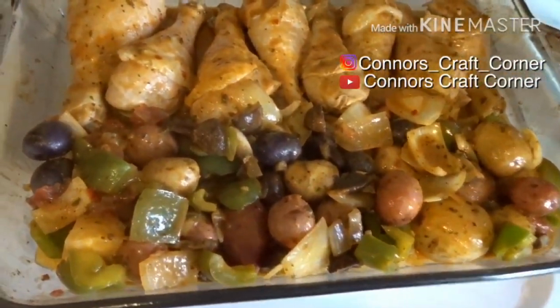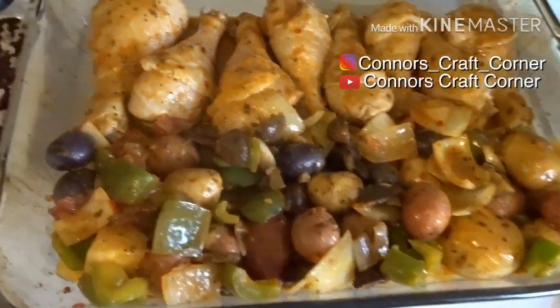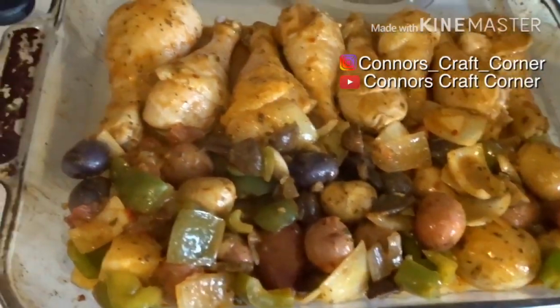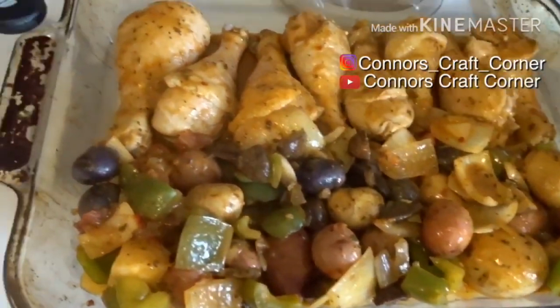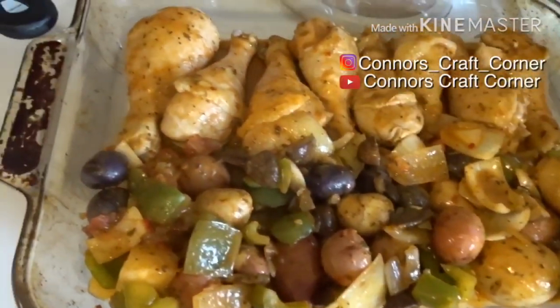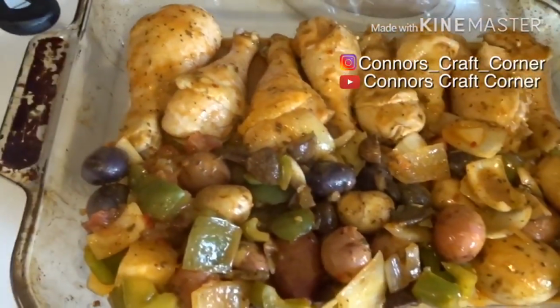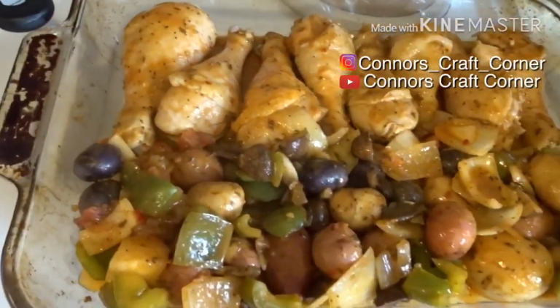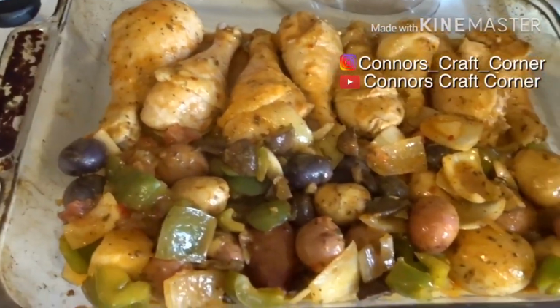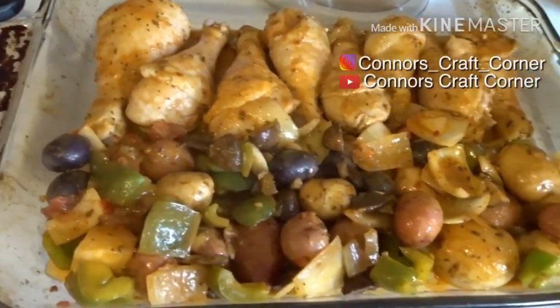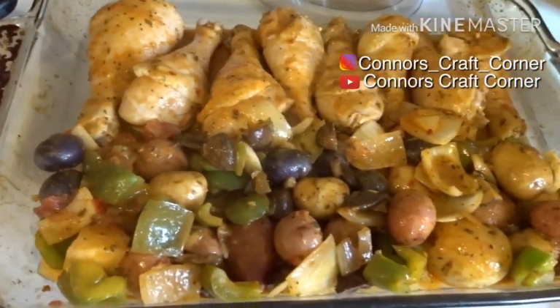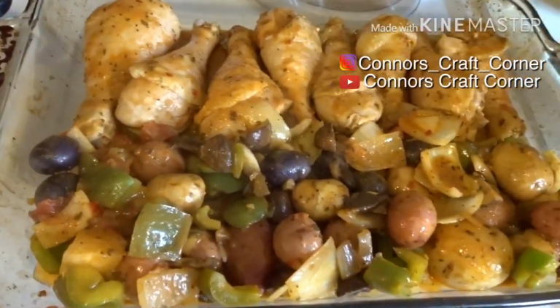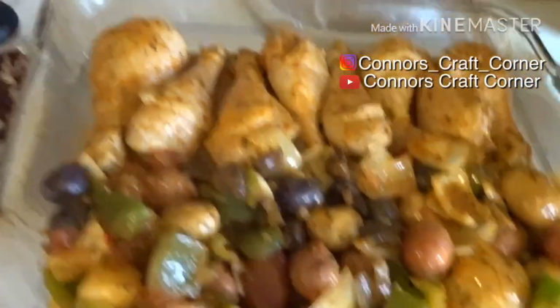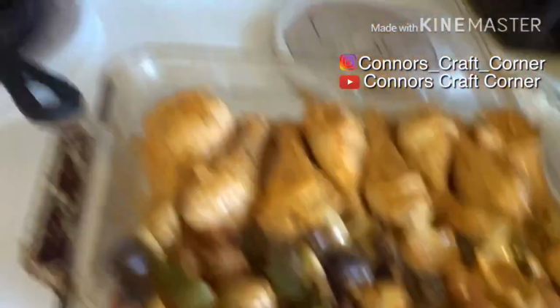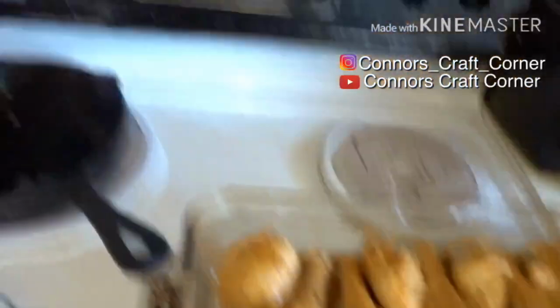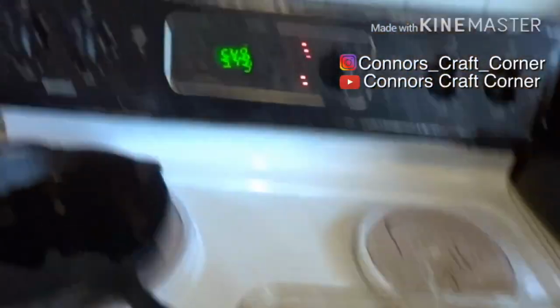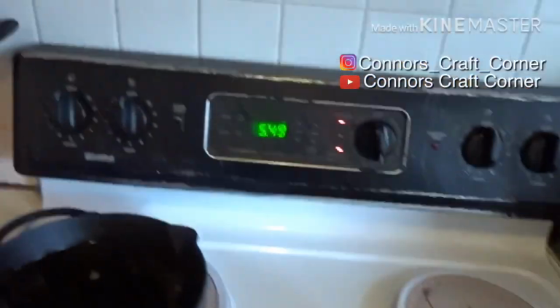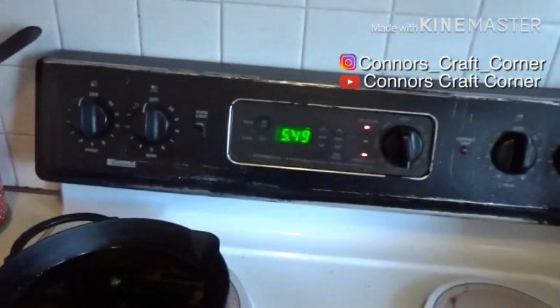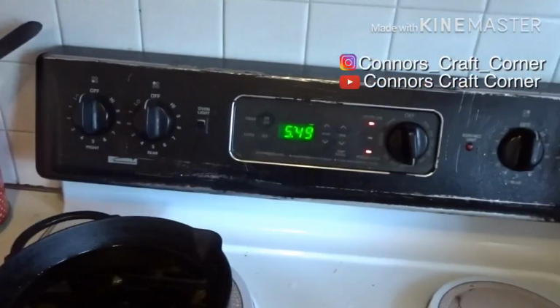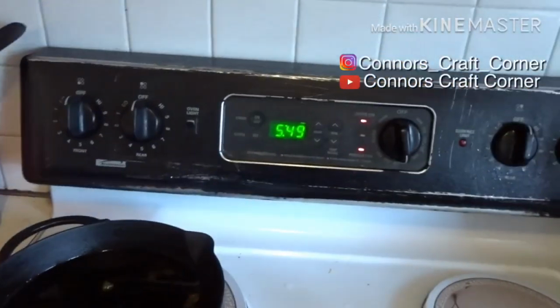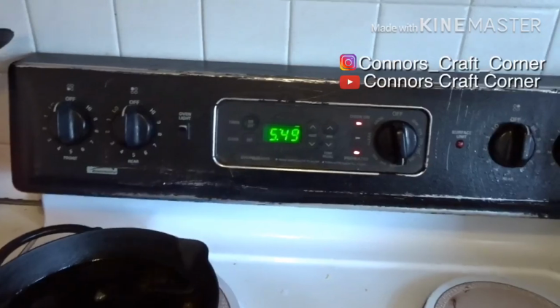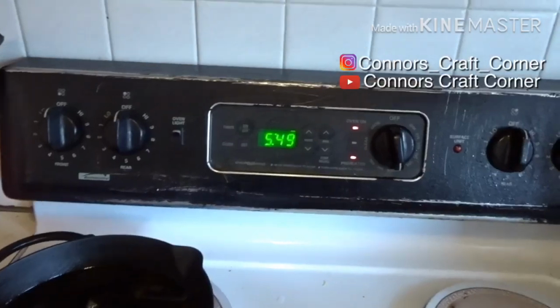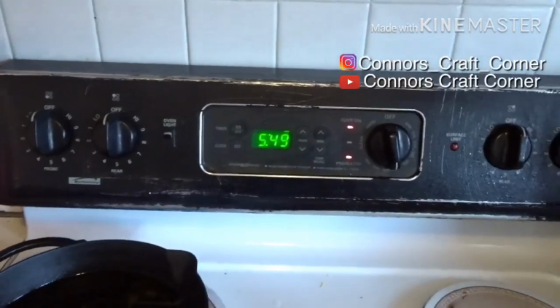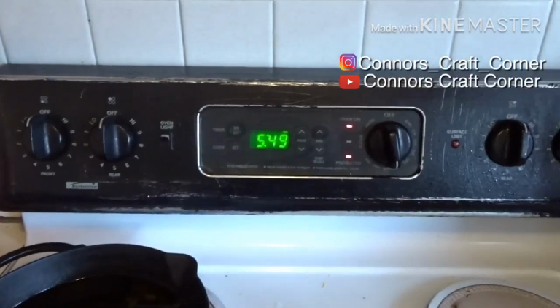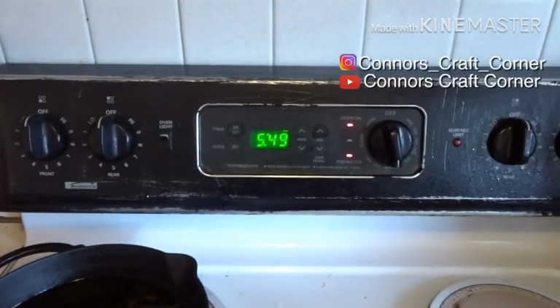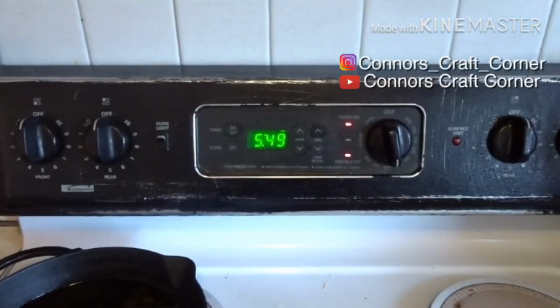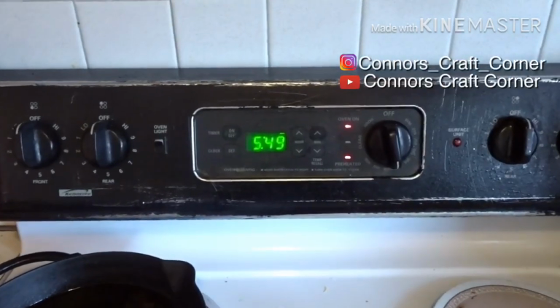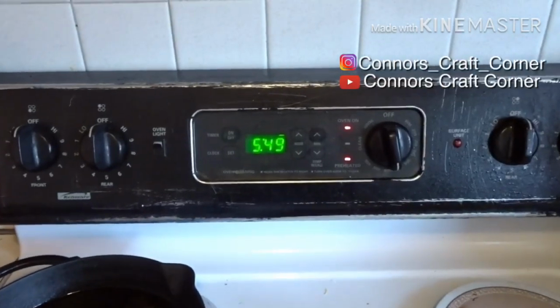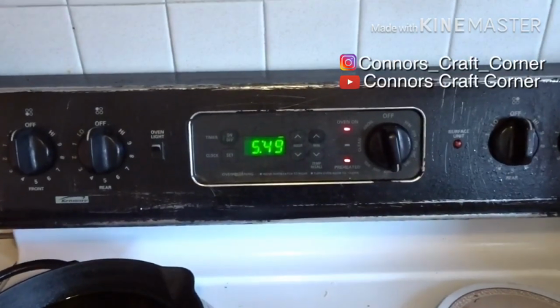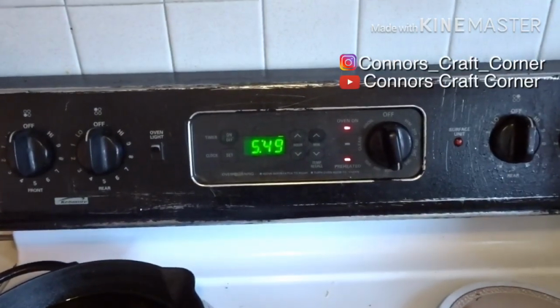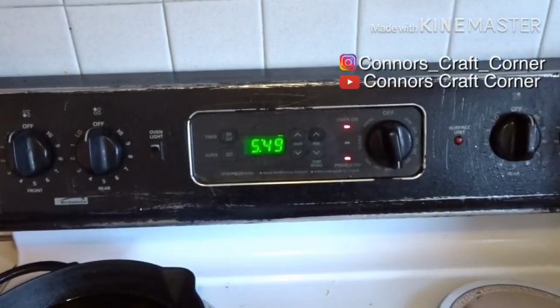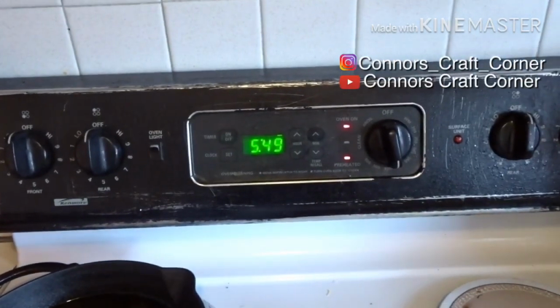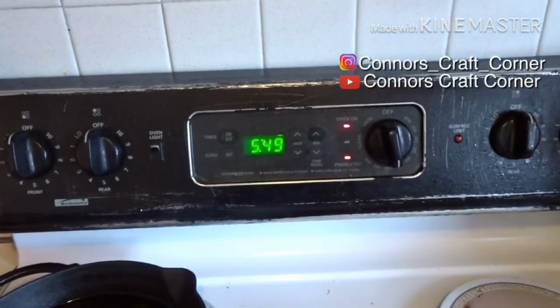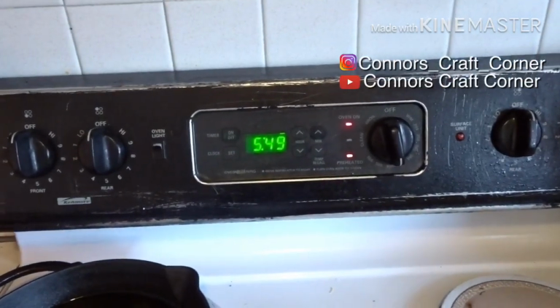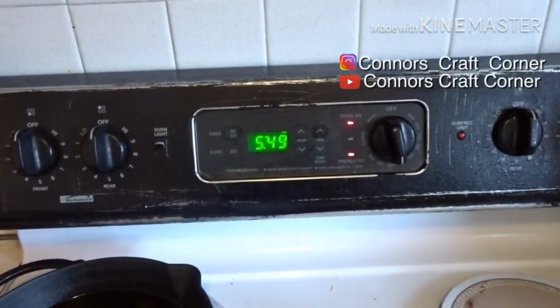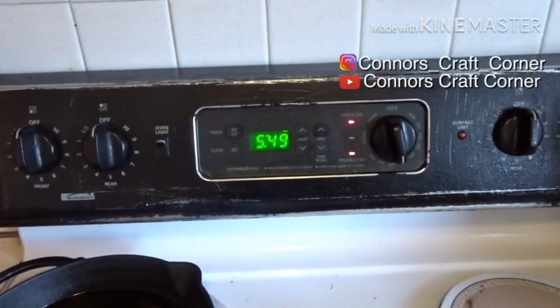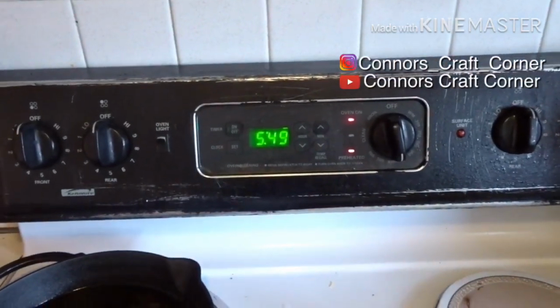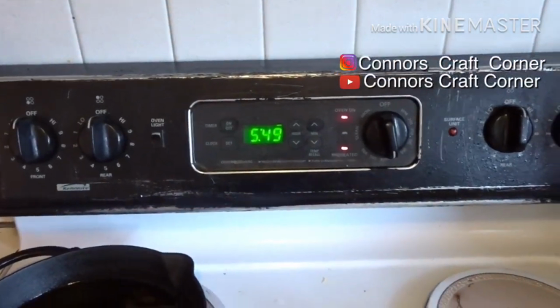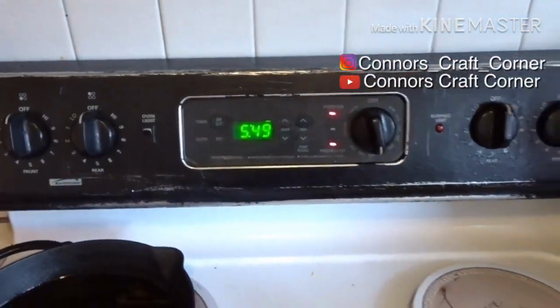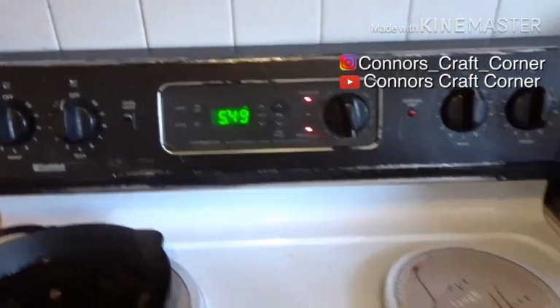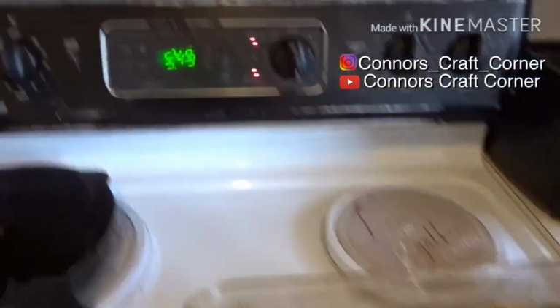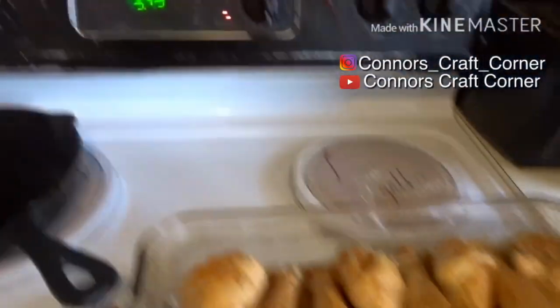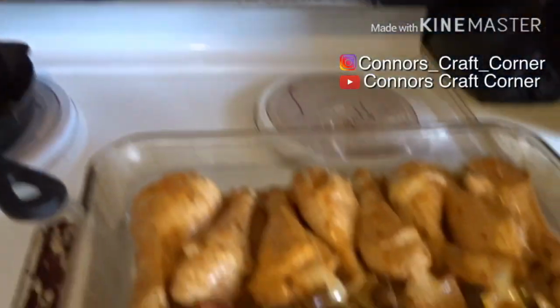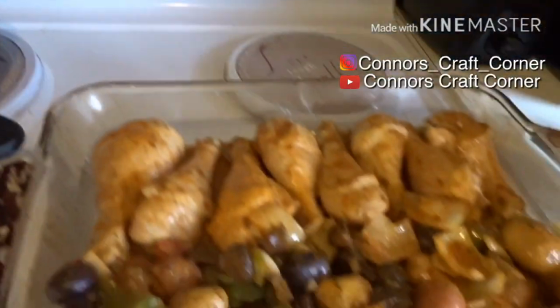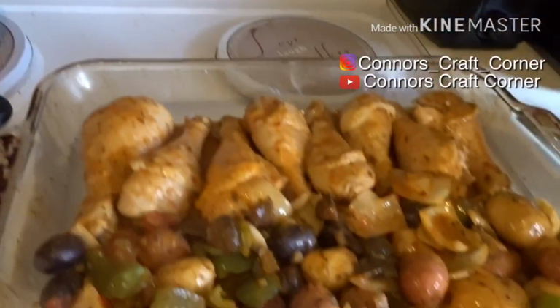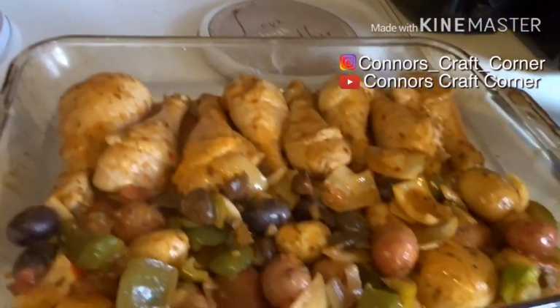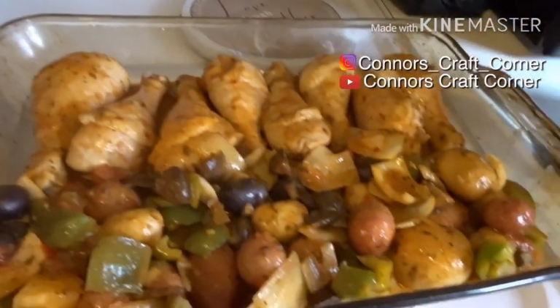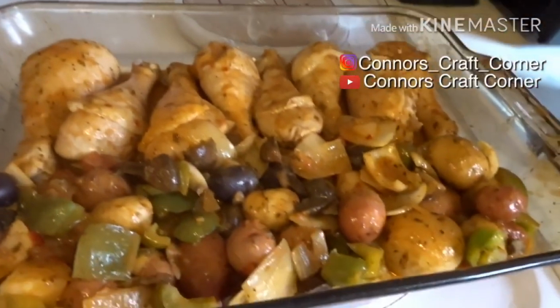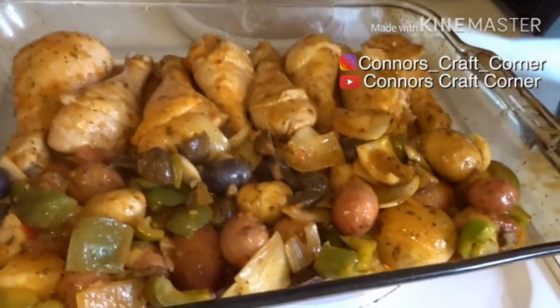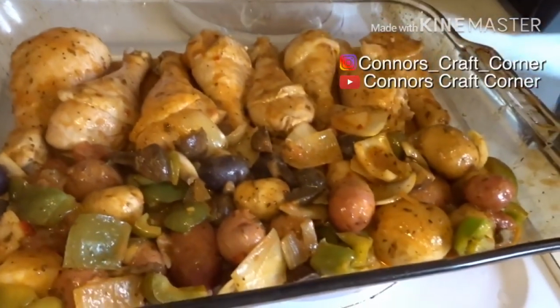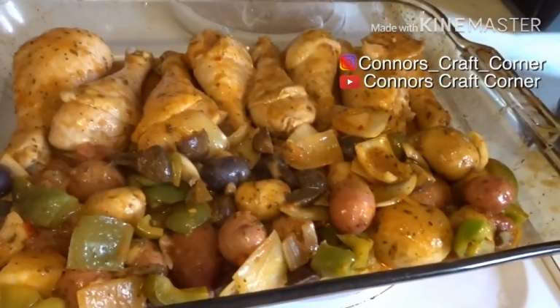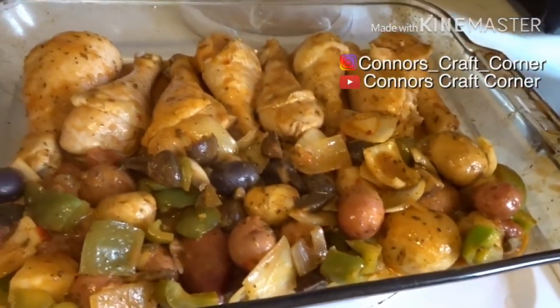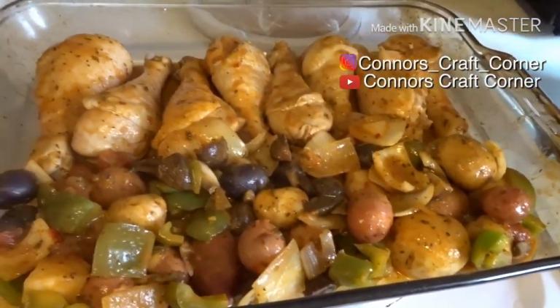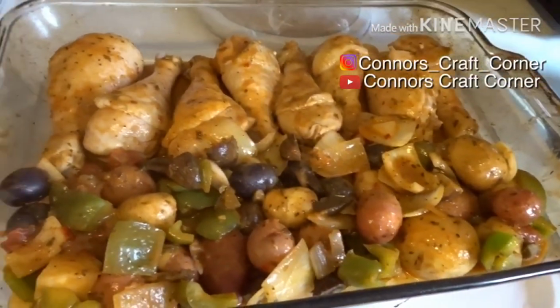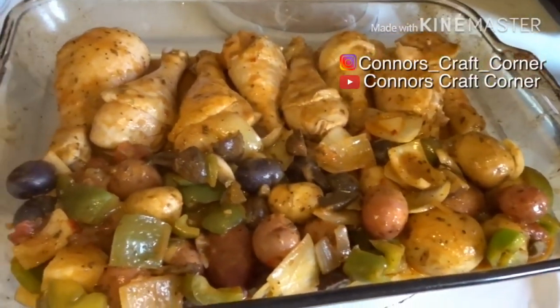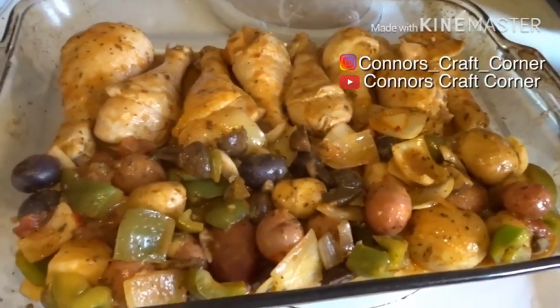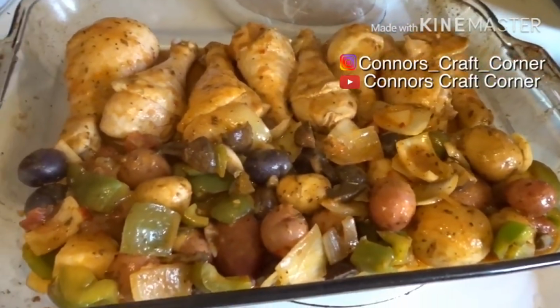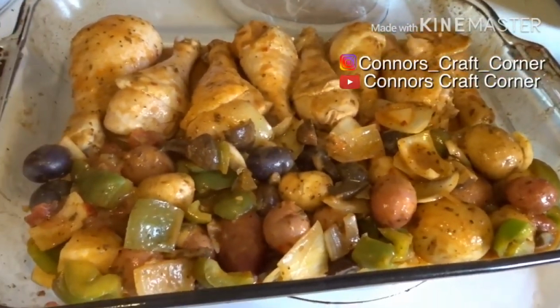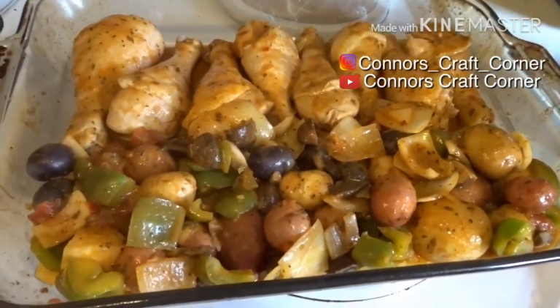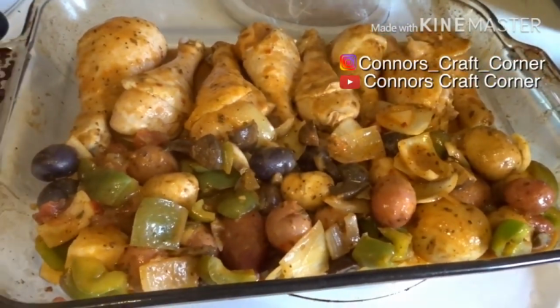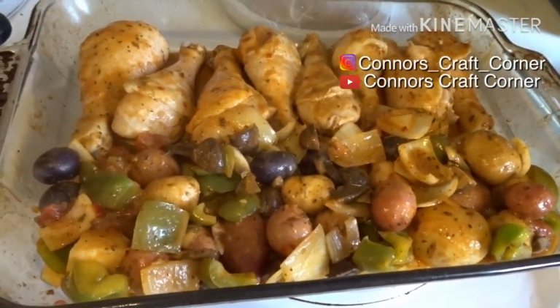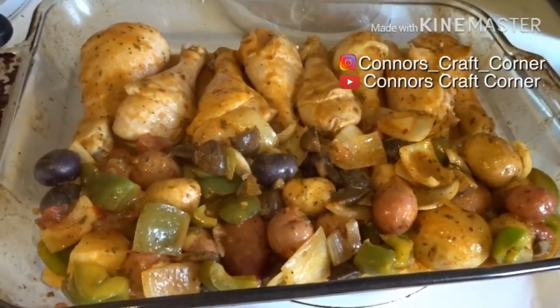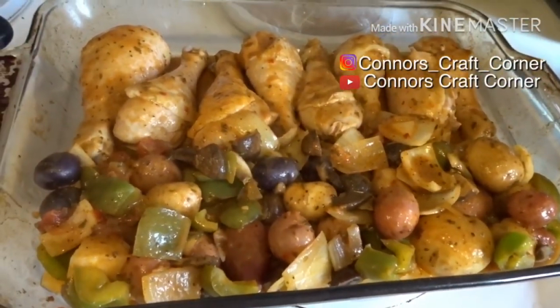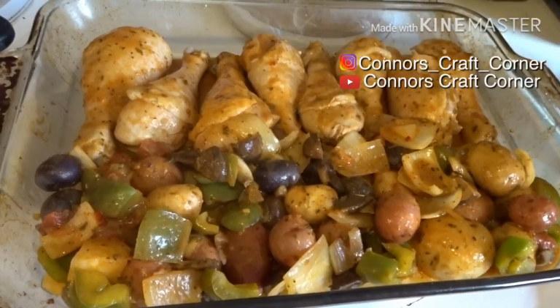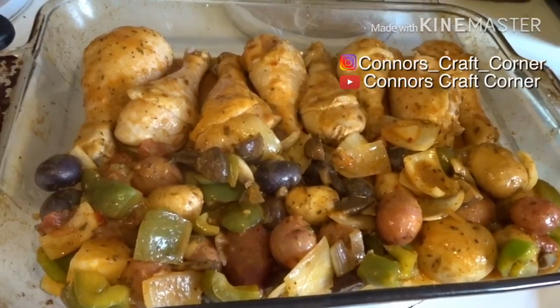As you can see, I'm taking everything out of the crock pot and putting it into this baking pan. I'm putting it into the oven right now — I'm doing that at 5:49. We'll see how long it takes to finish off in there.